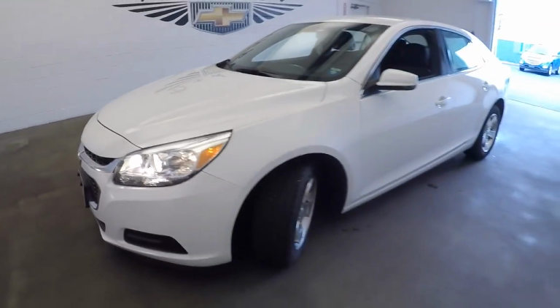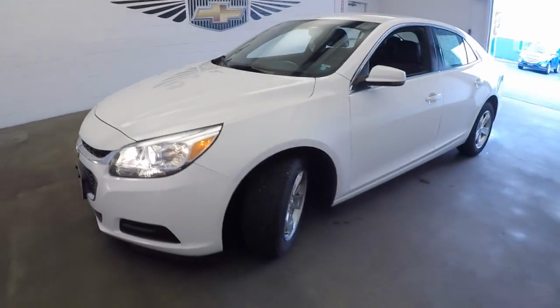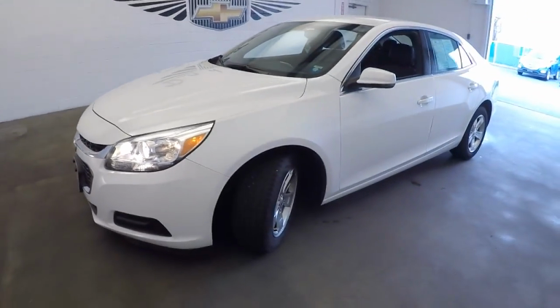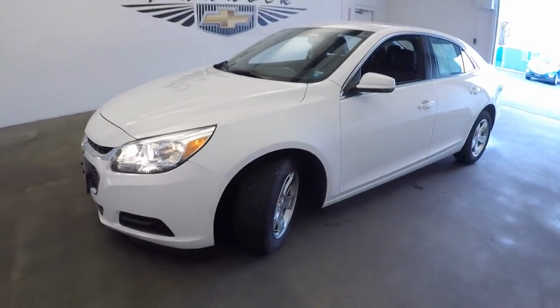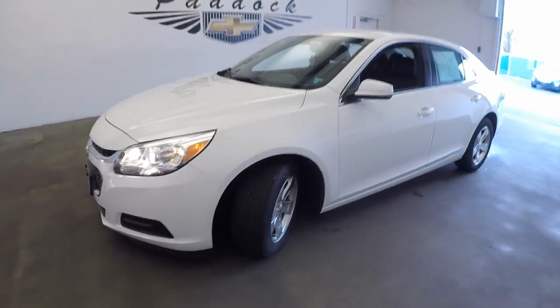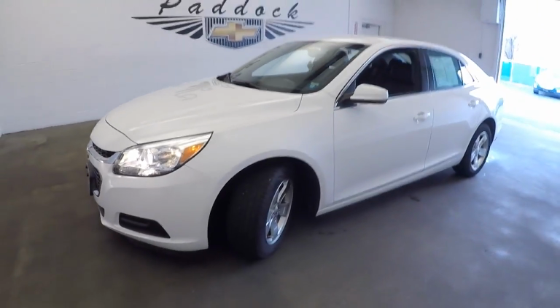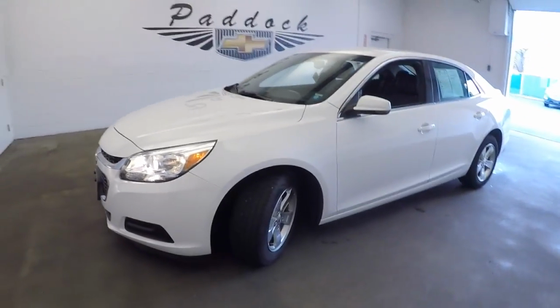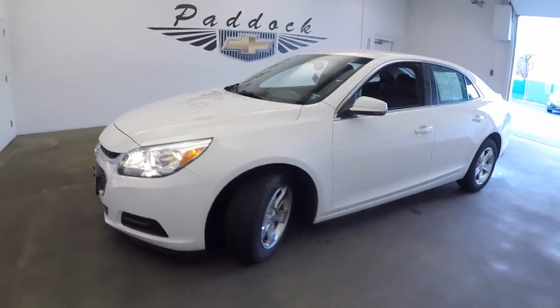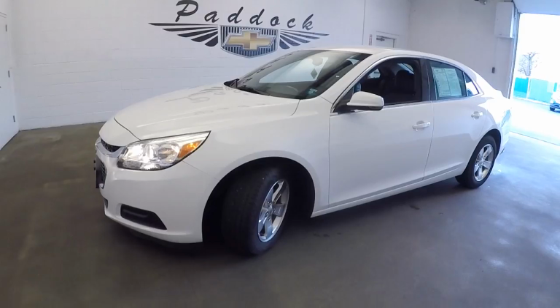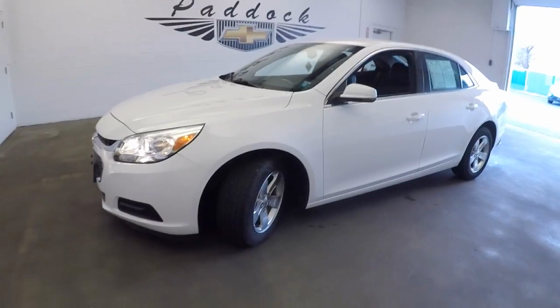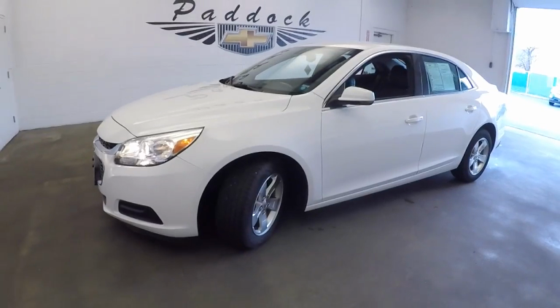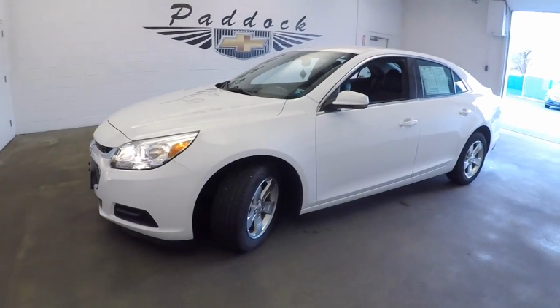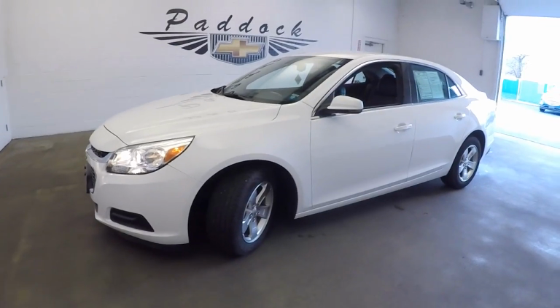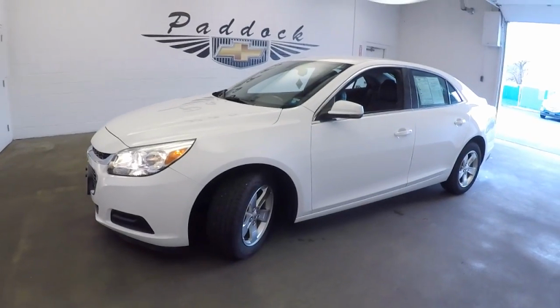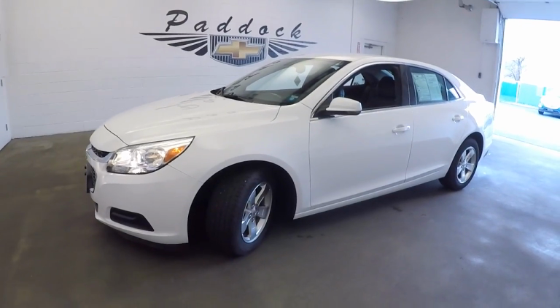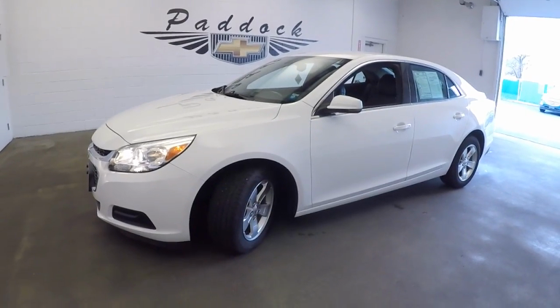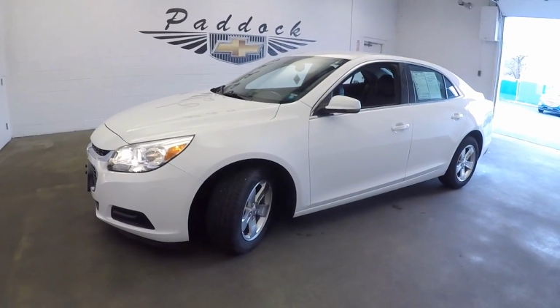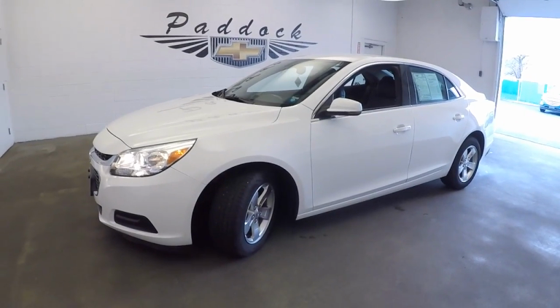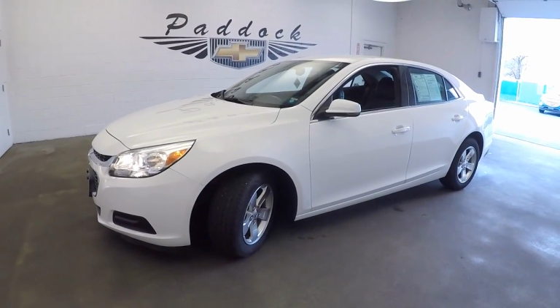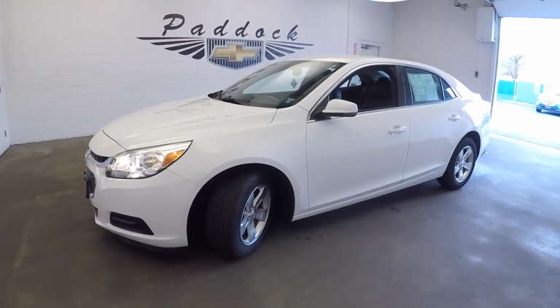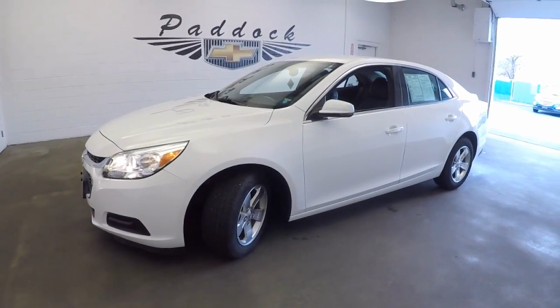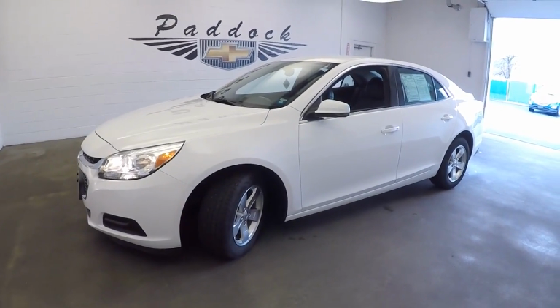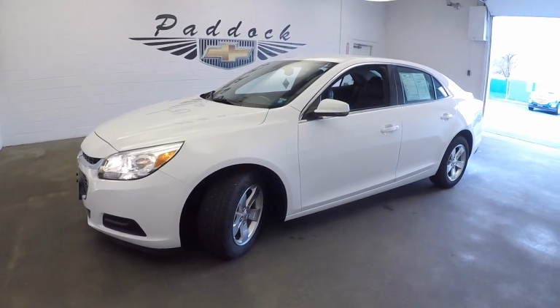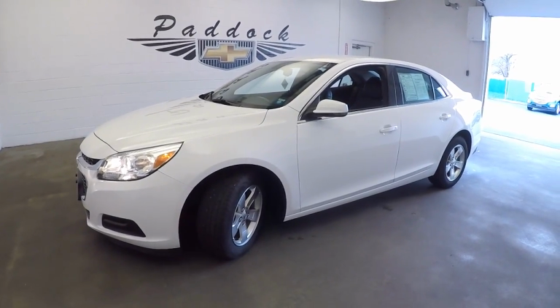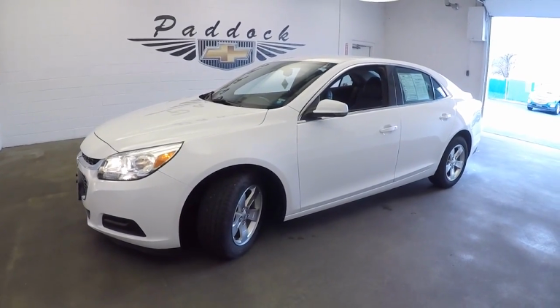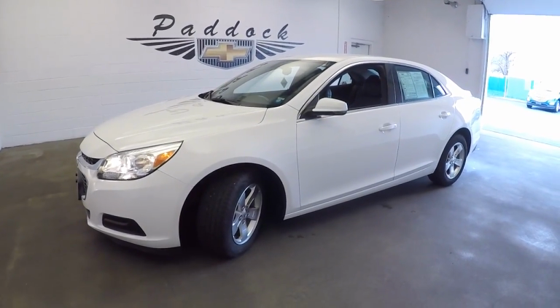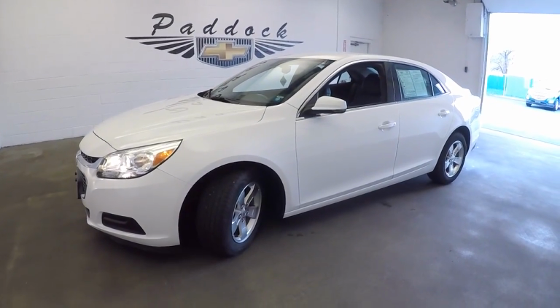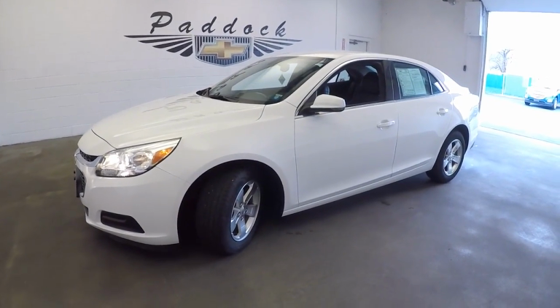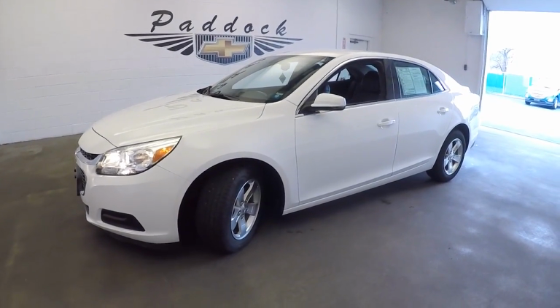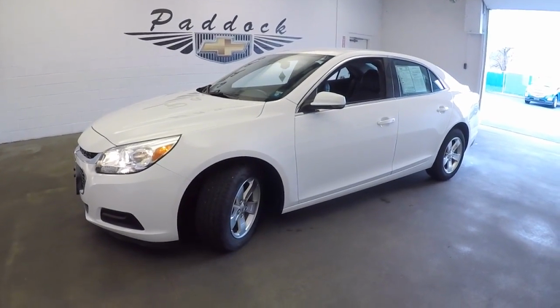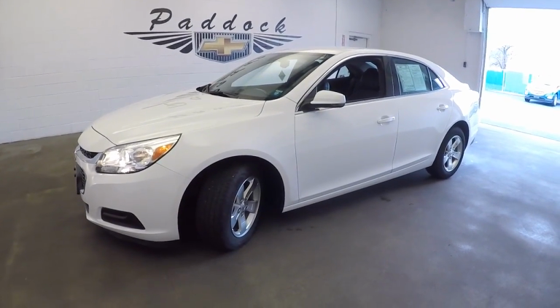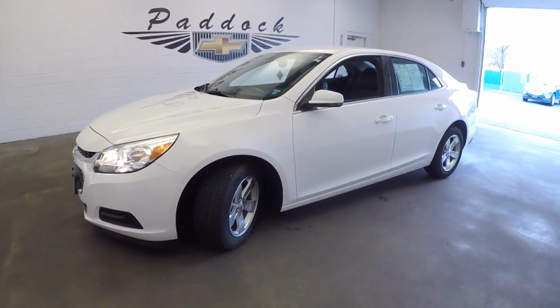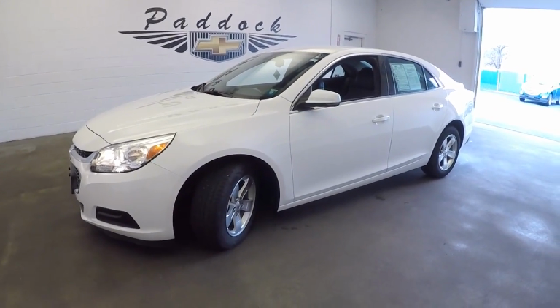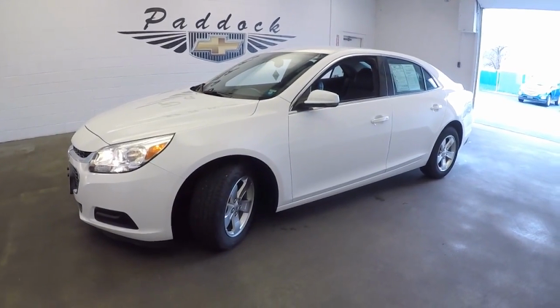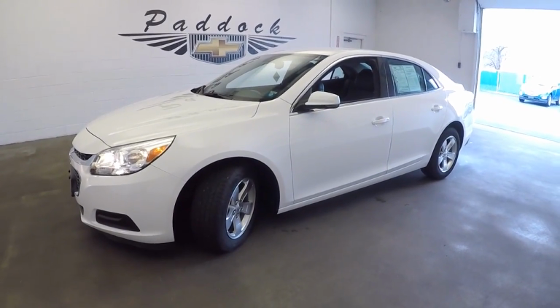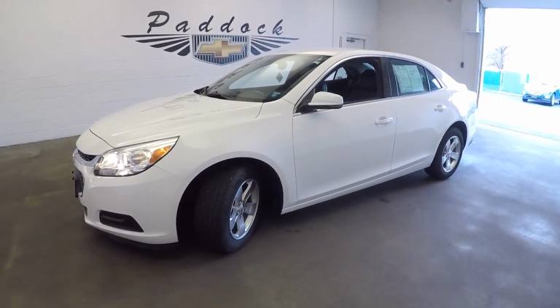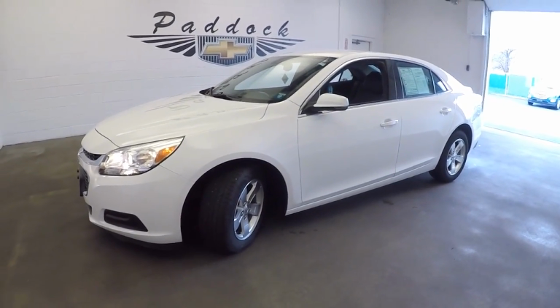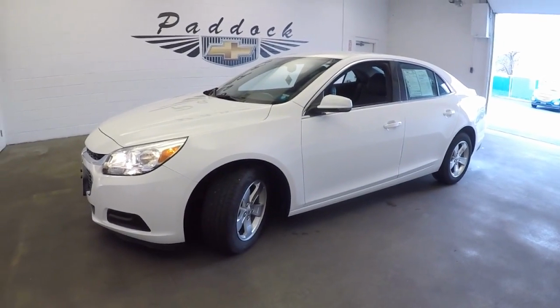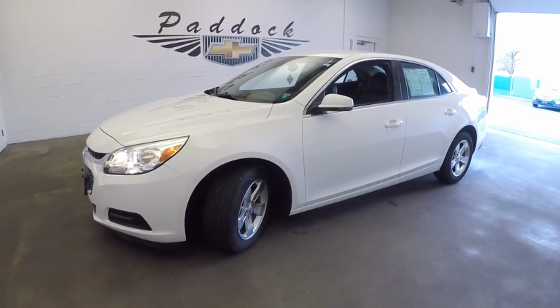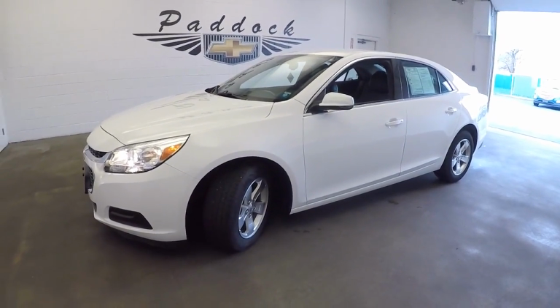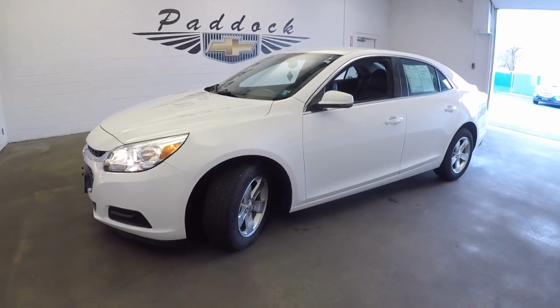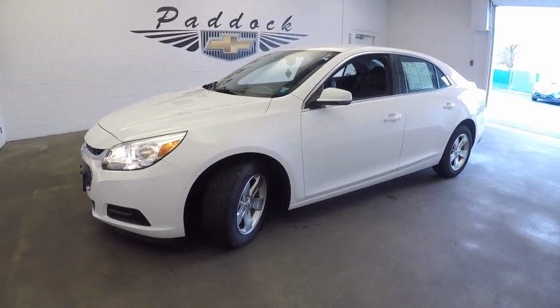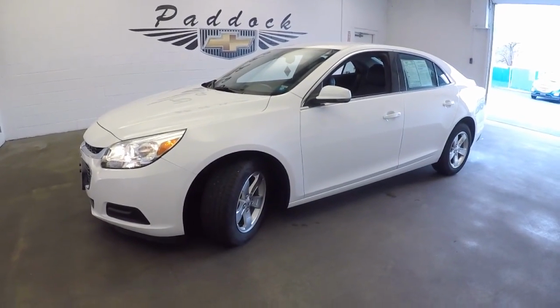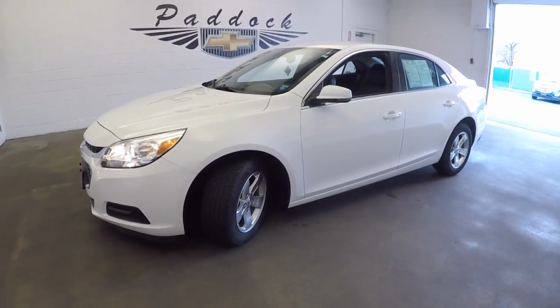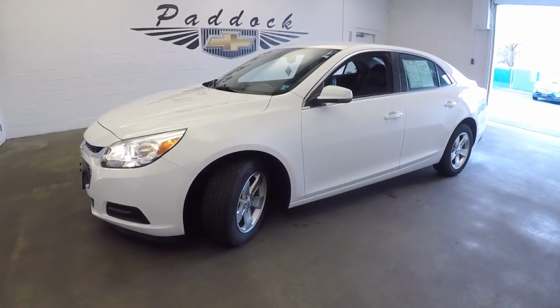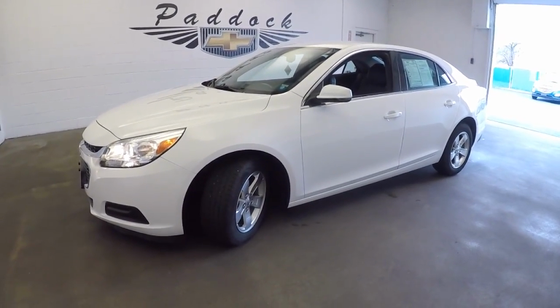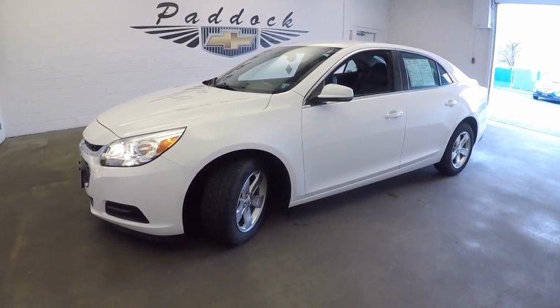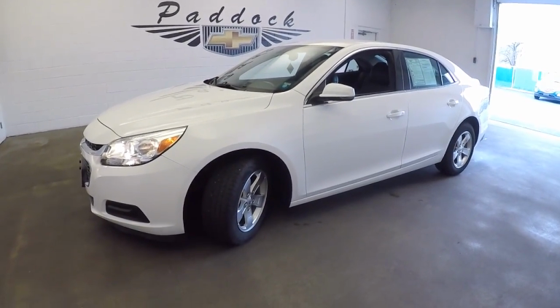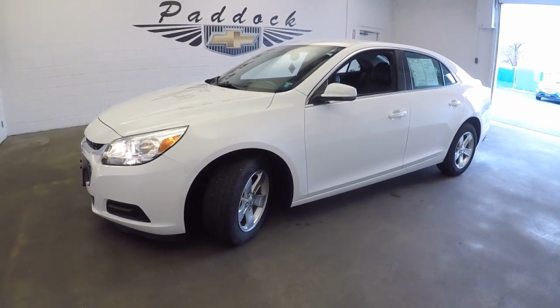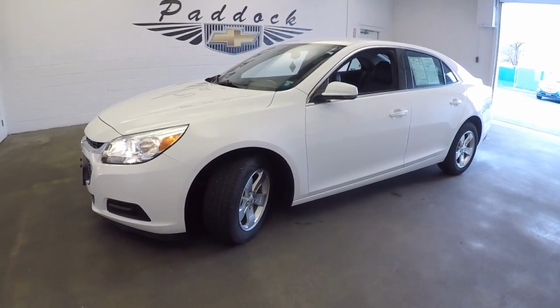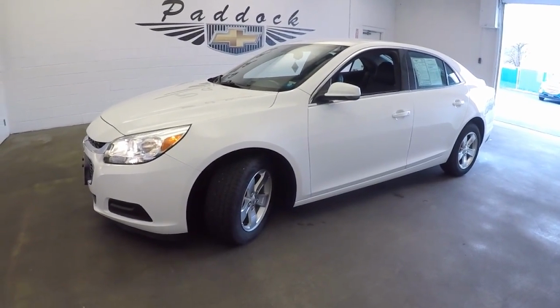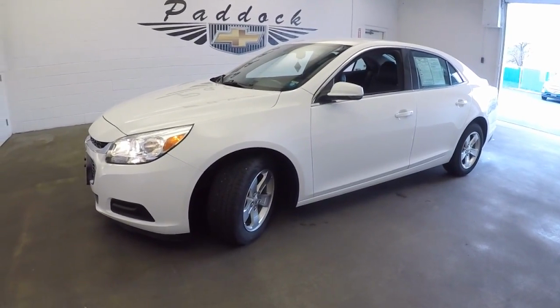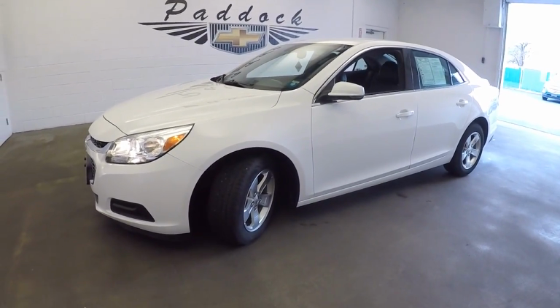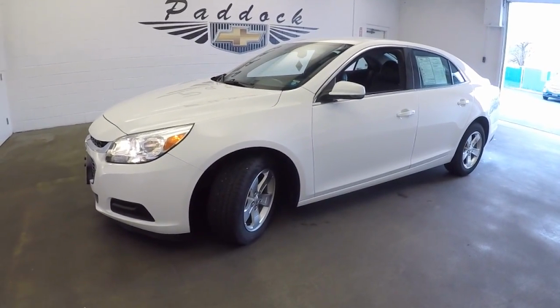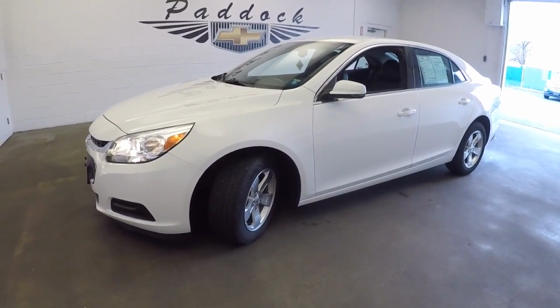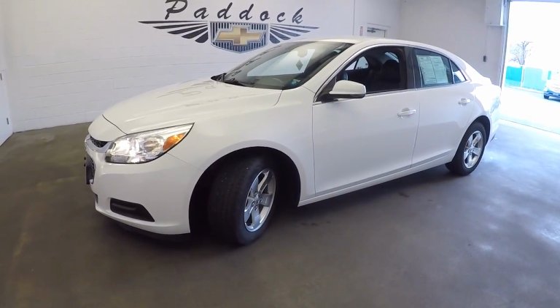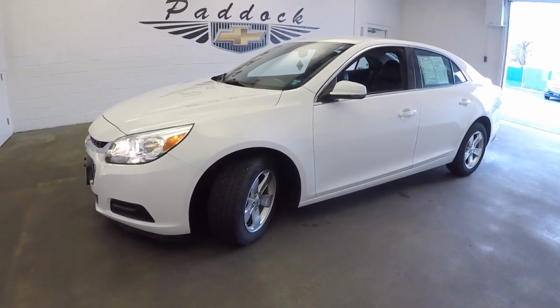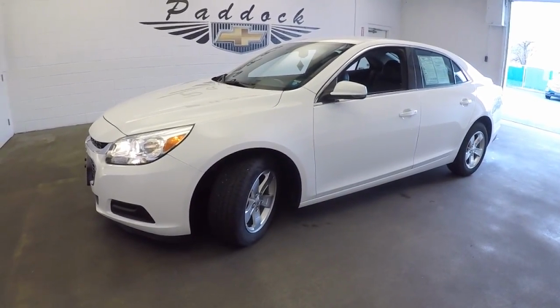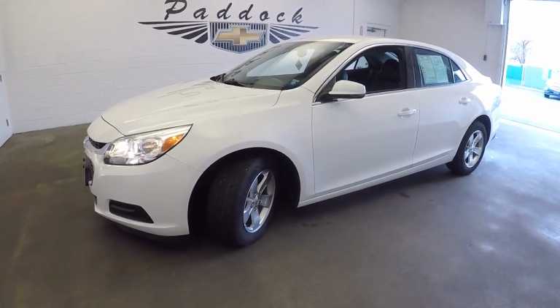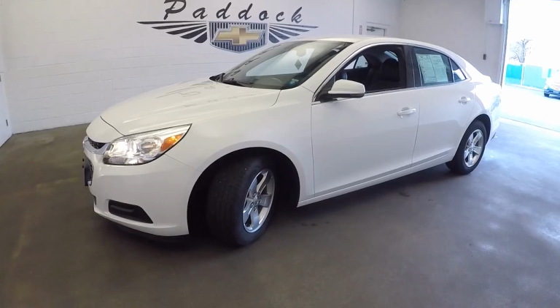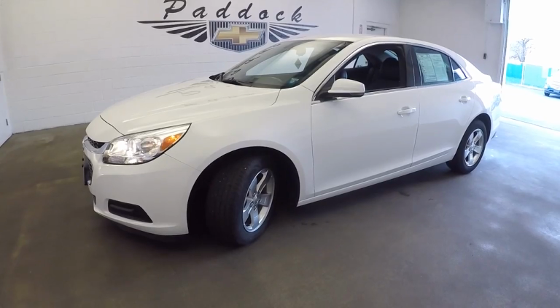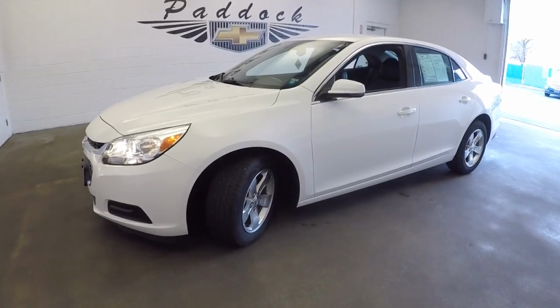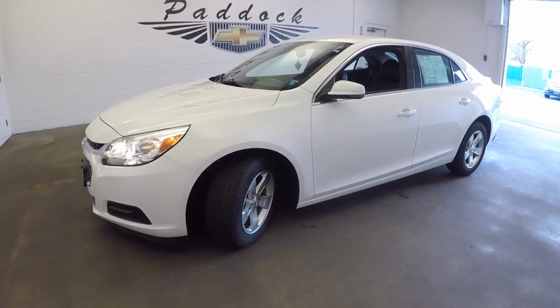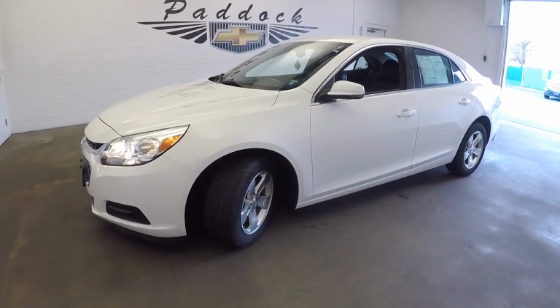To find out more about this Malibu or any others in our inventory, give us a call at 876-0945.